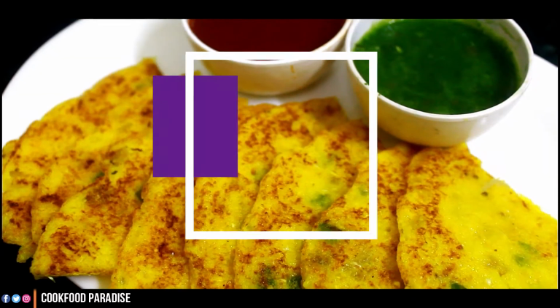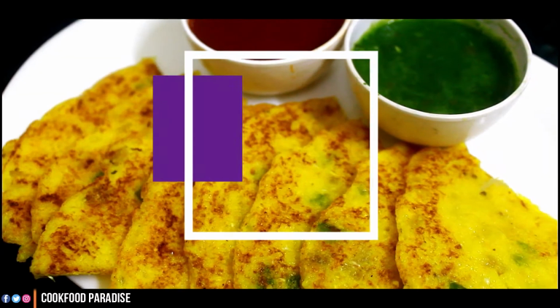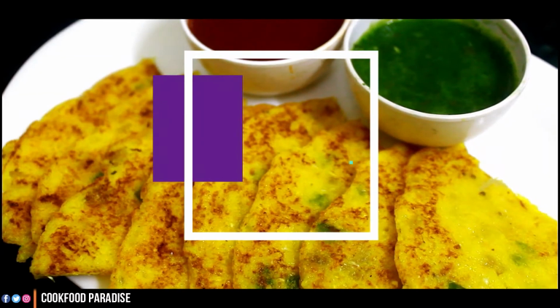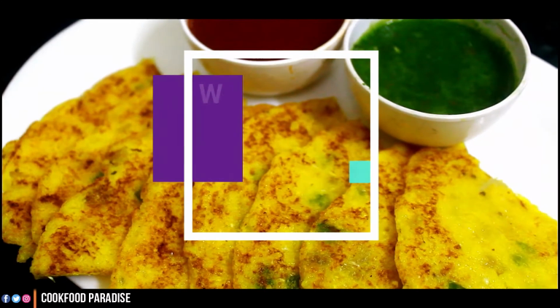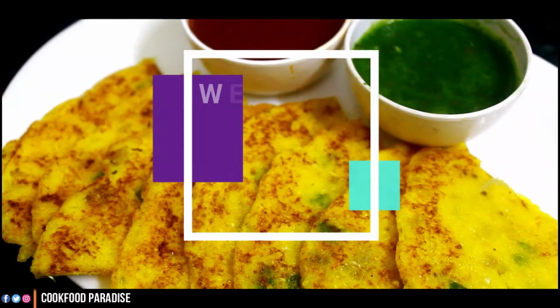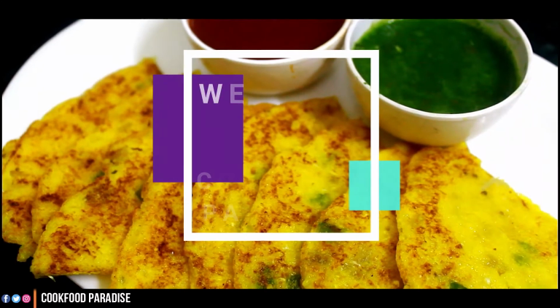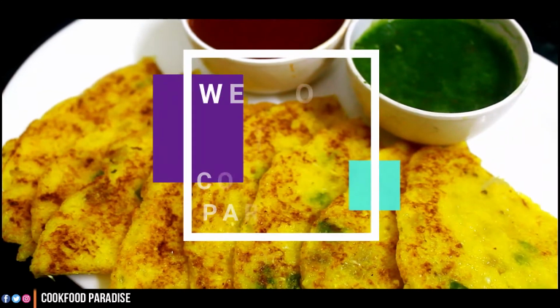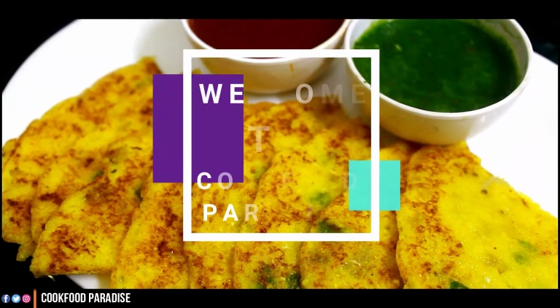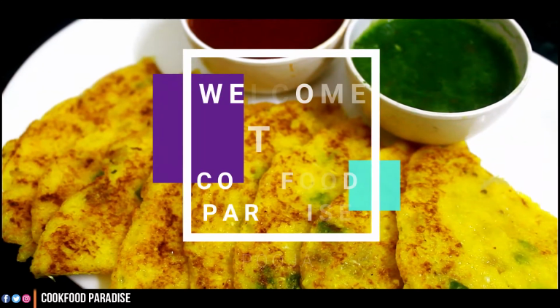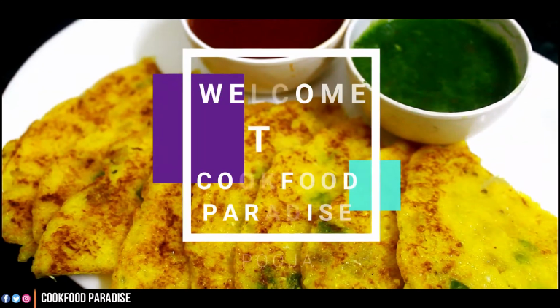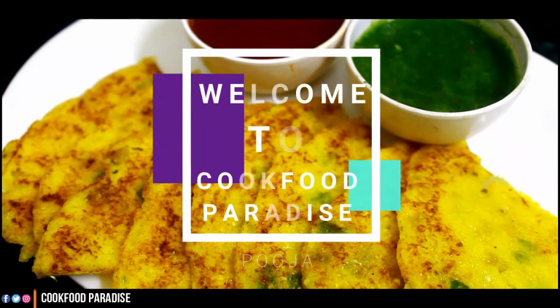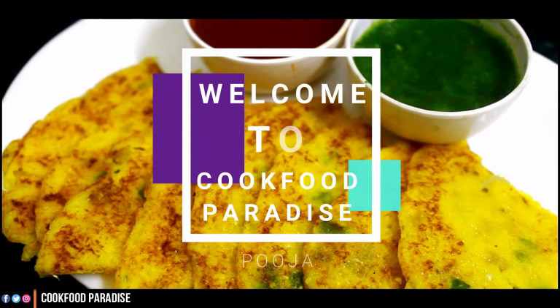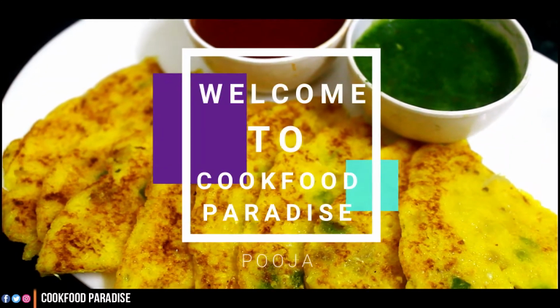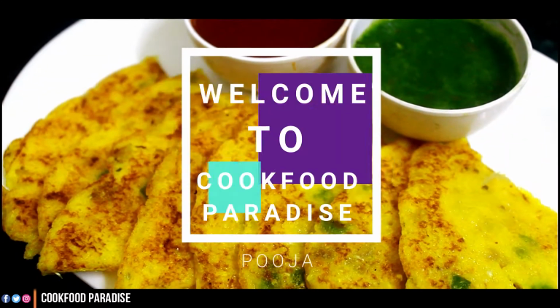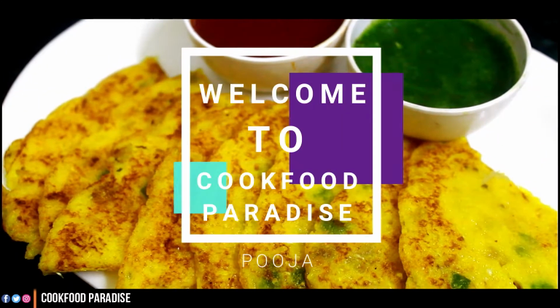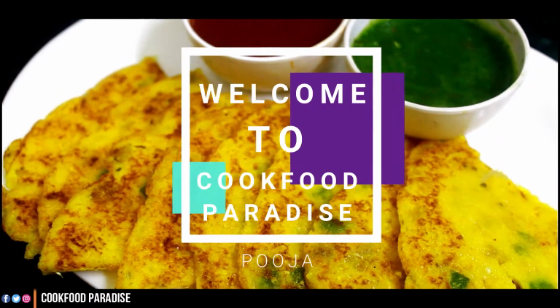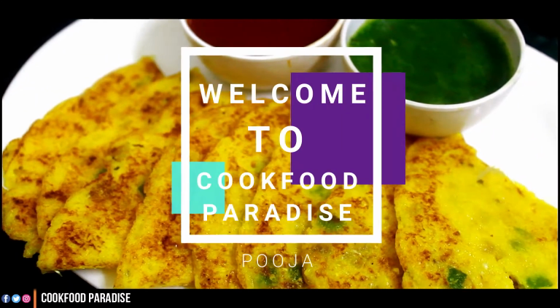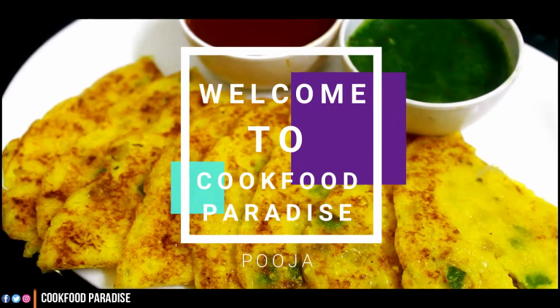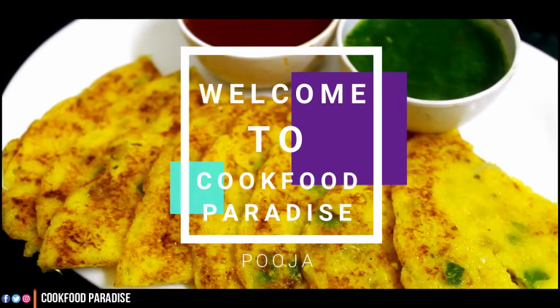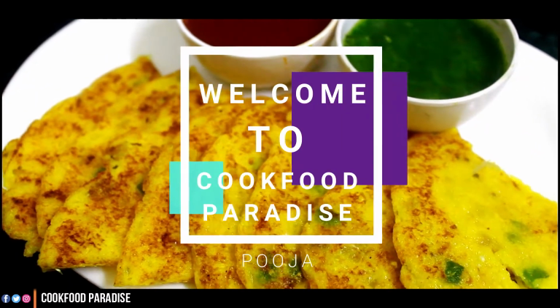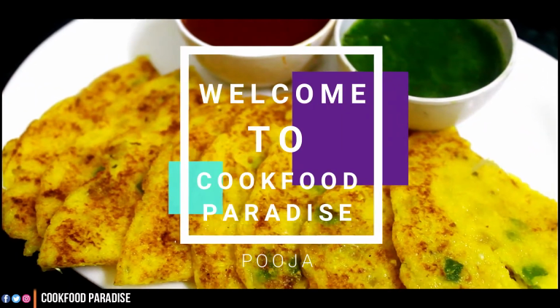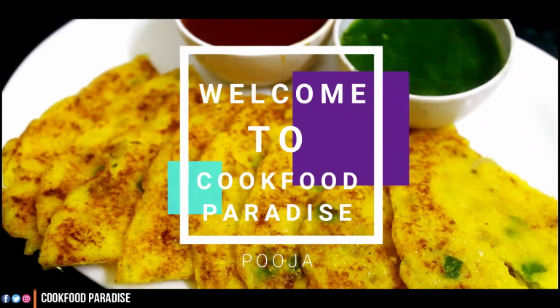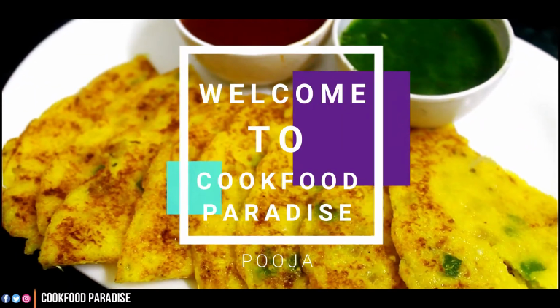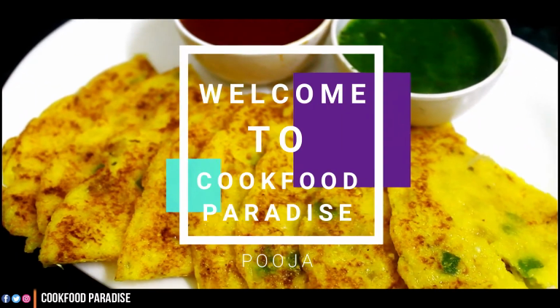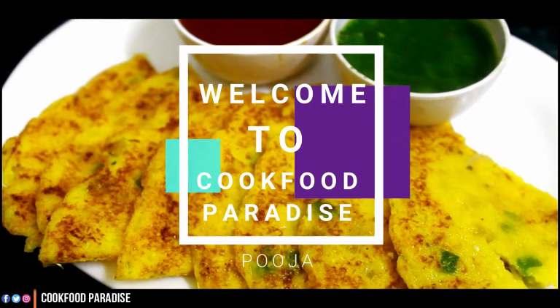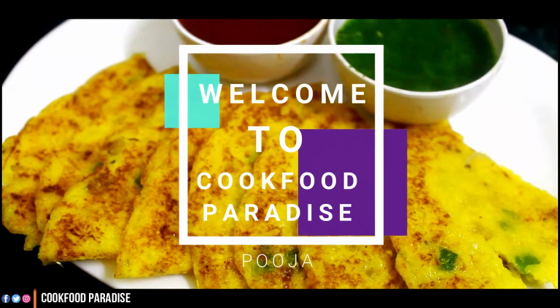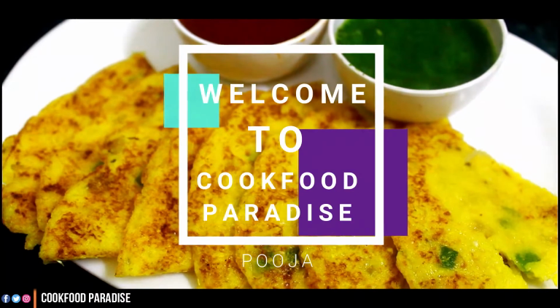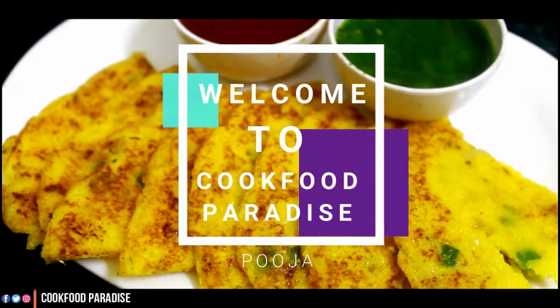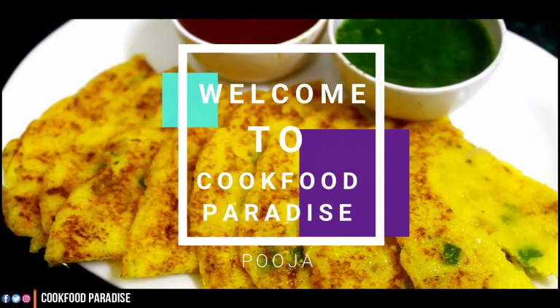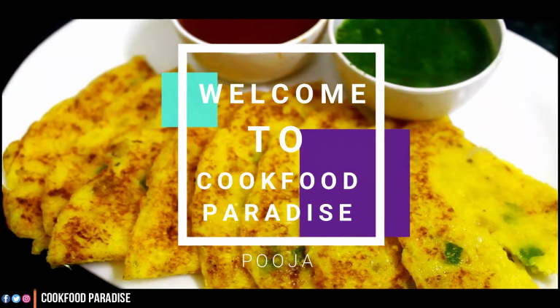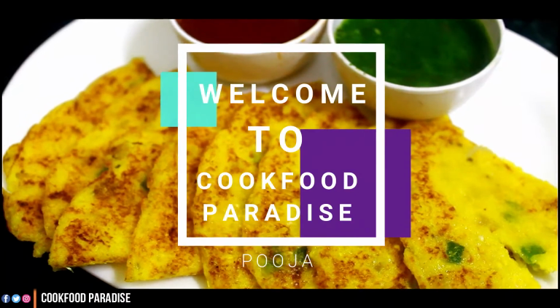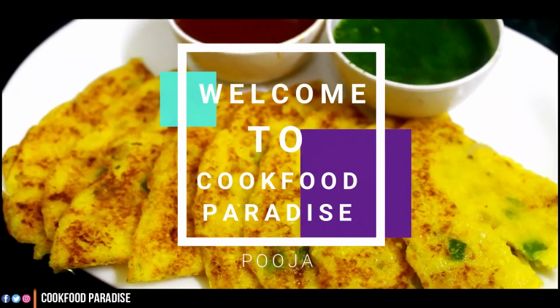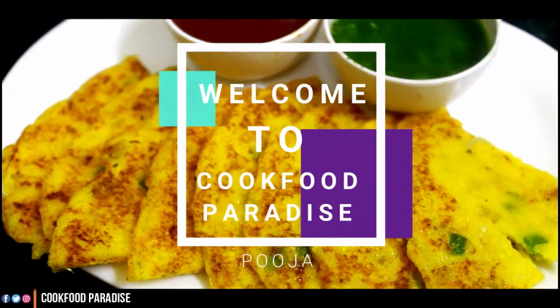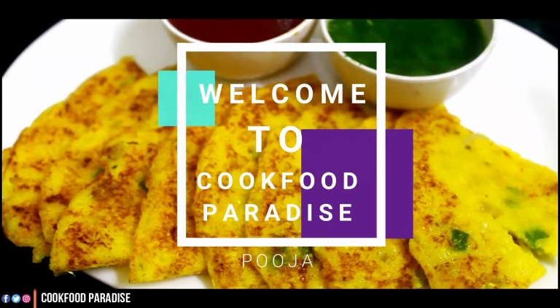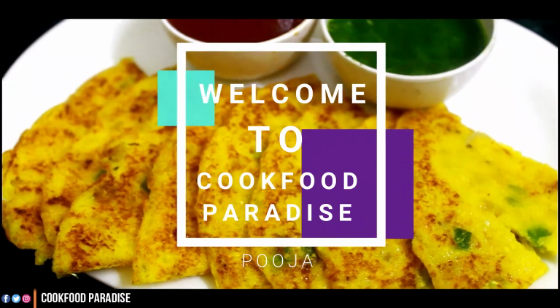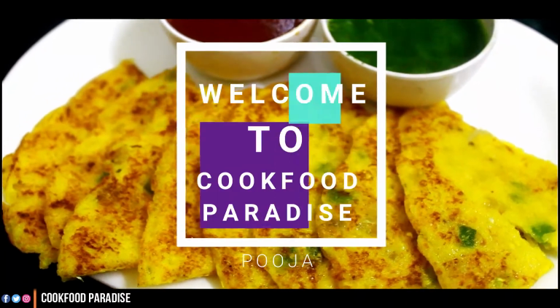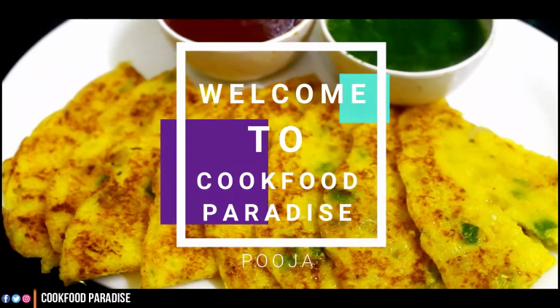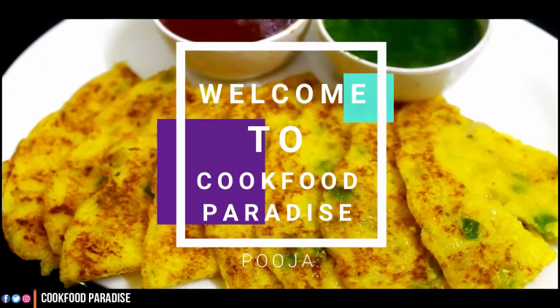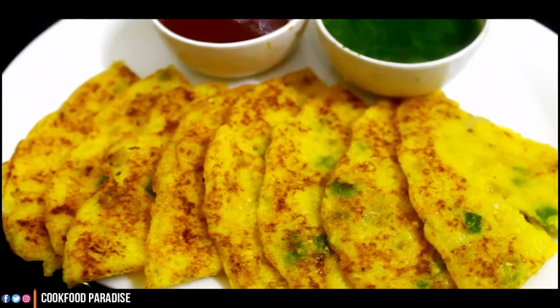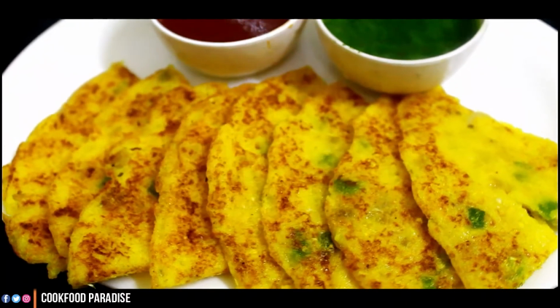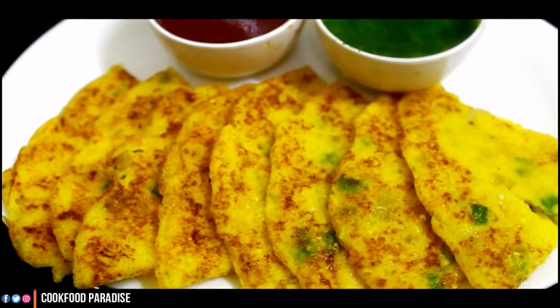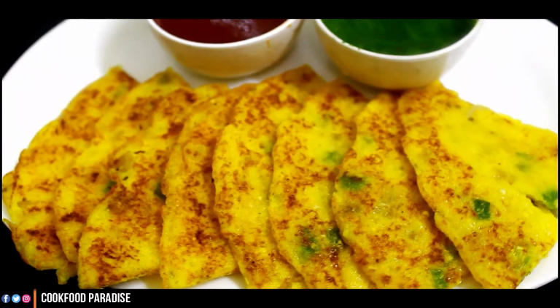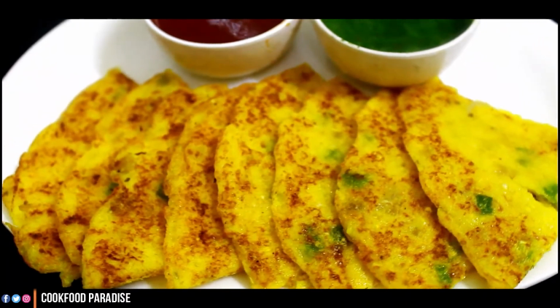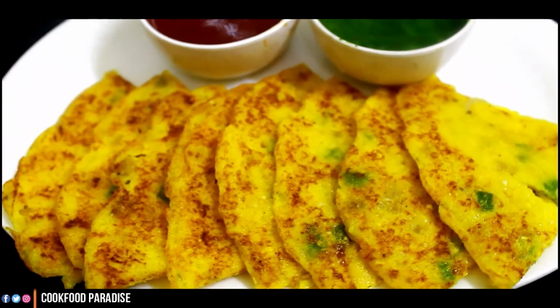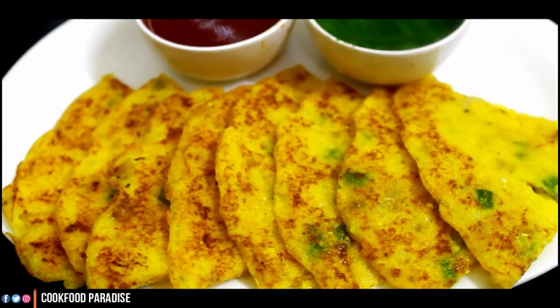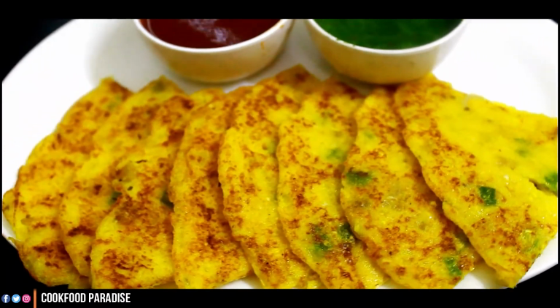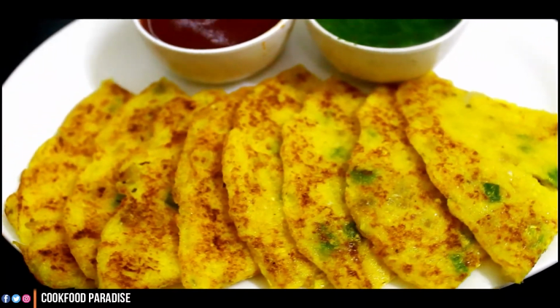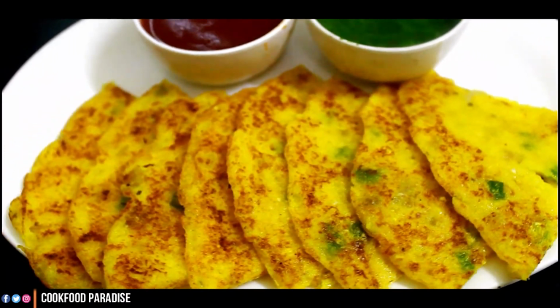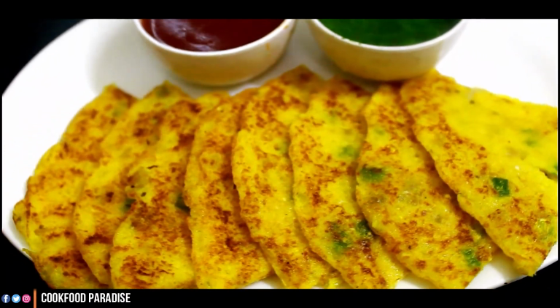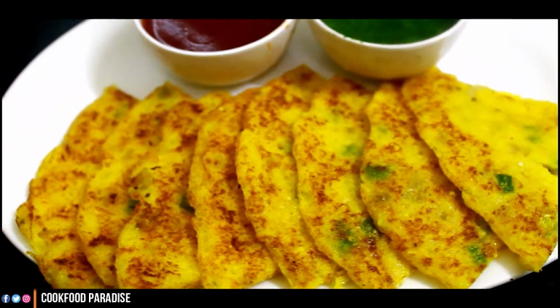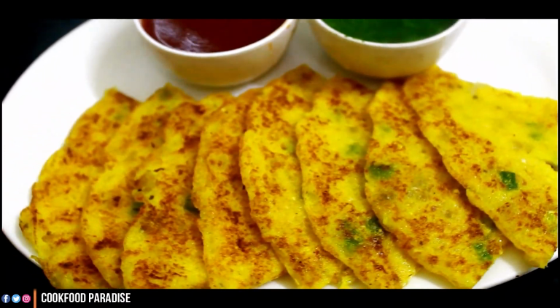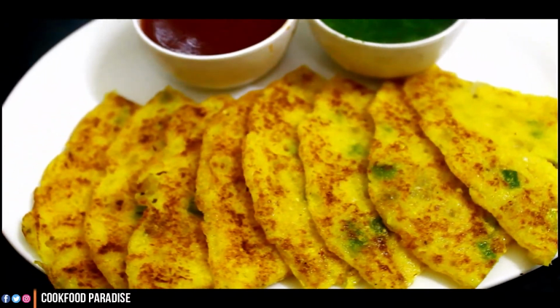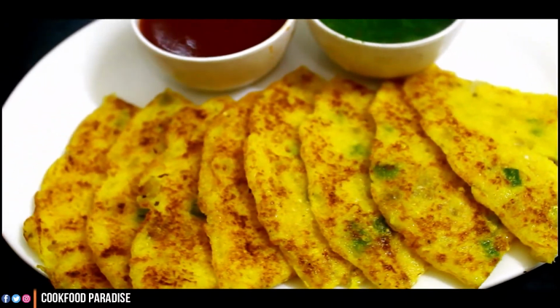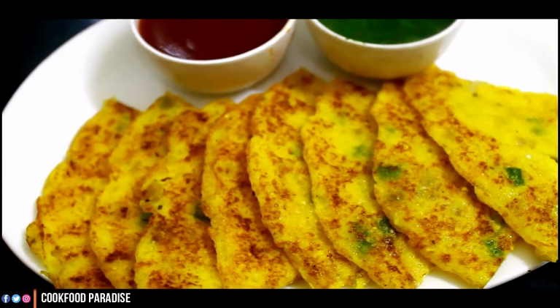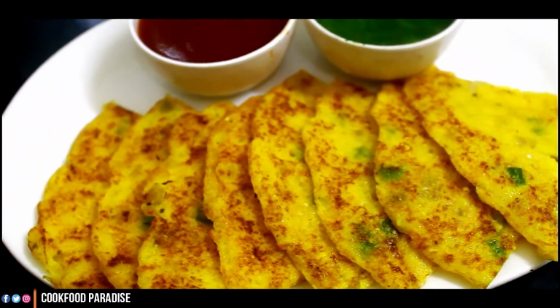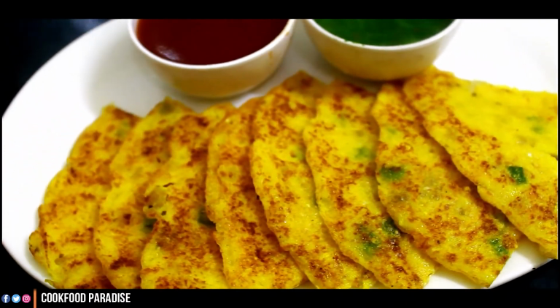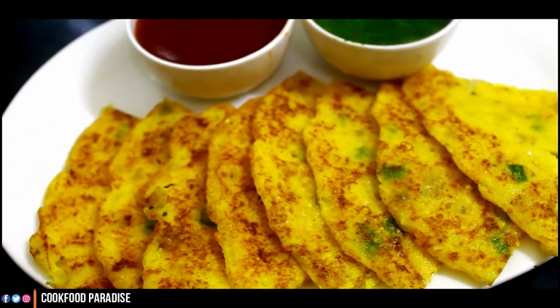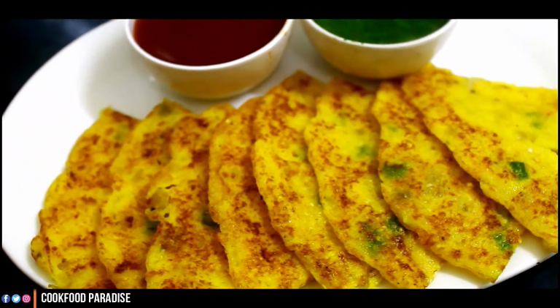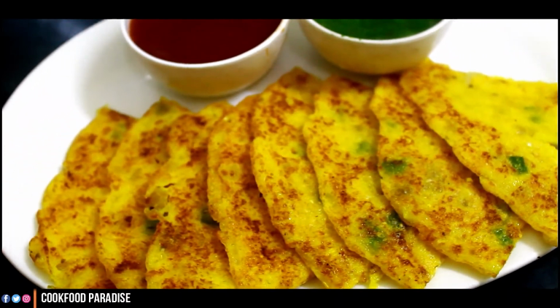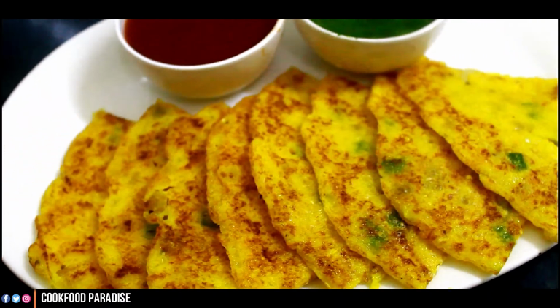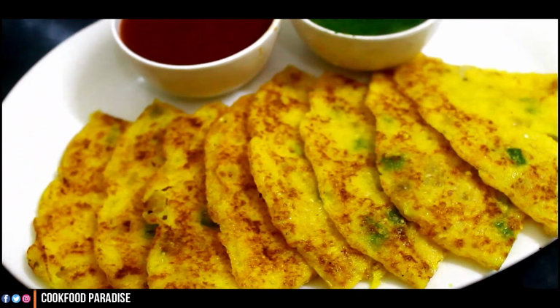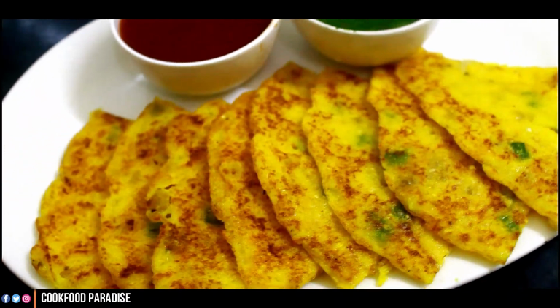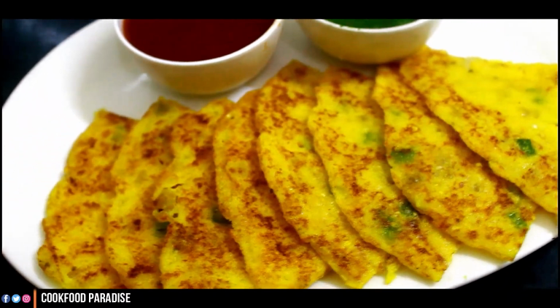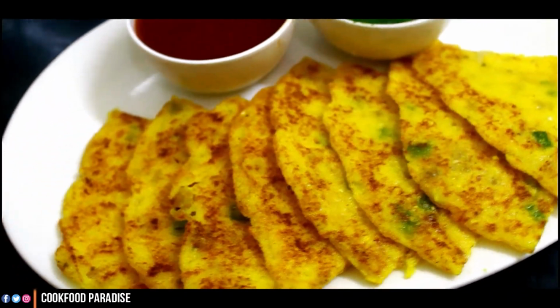Hello friends, welcome to my kitchen. I am Pooja and you are watching my channel Koo Food Paradise. Today, our kitchen is making a healthy breakfast.